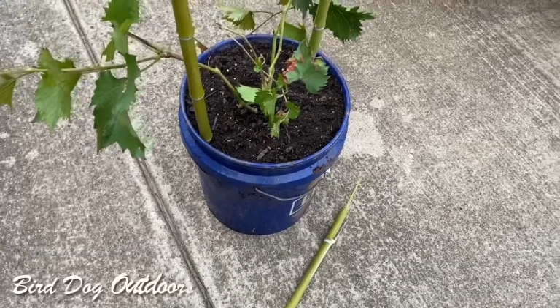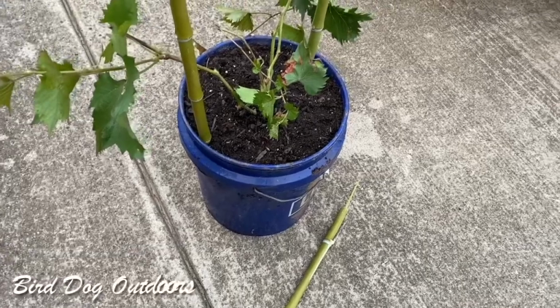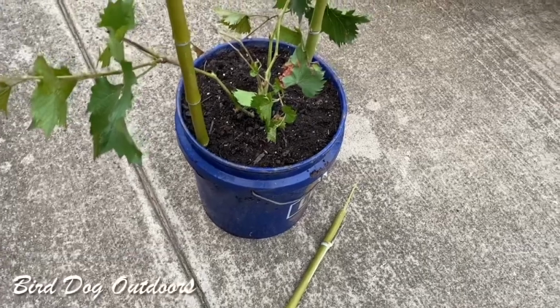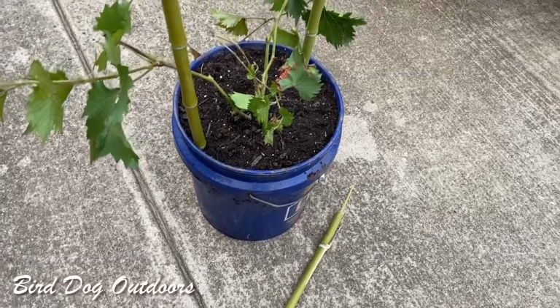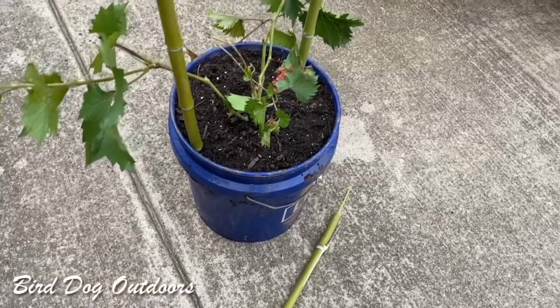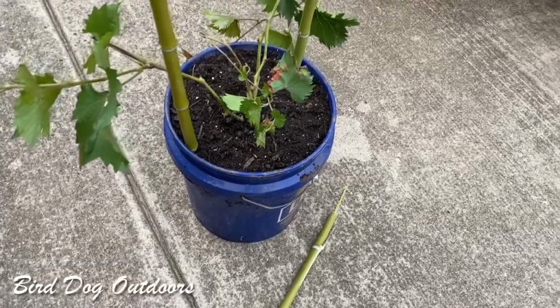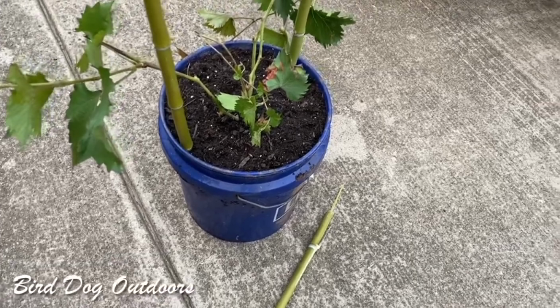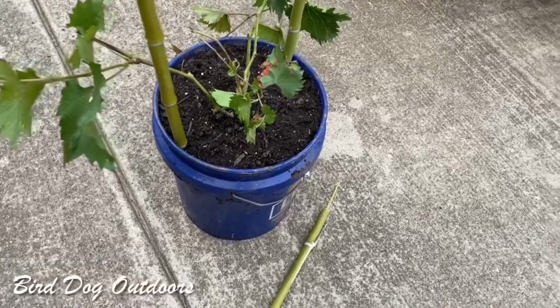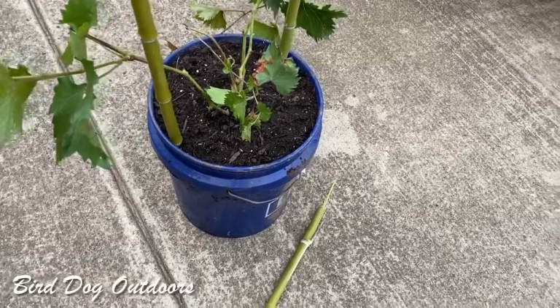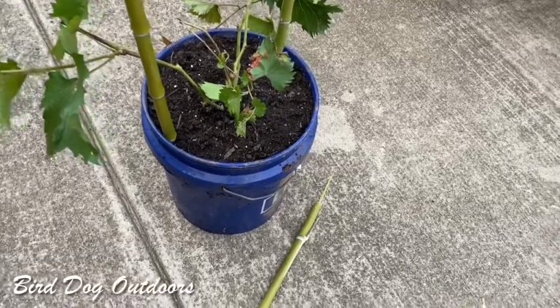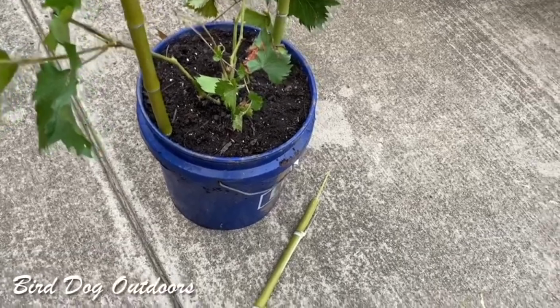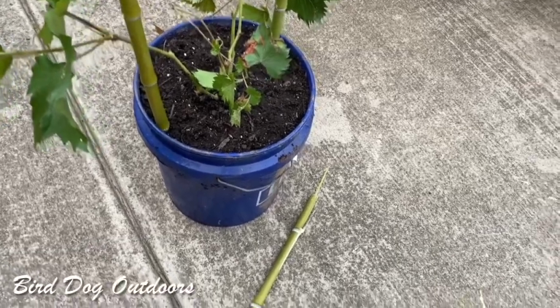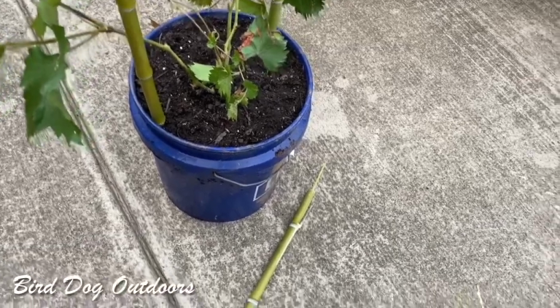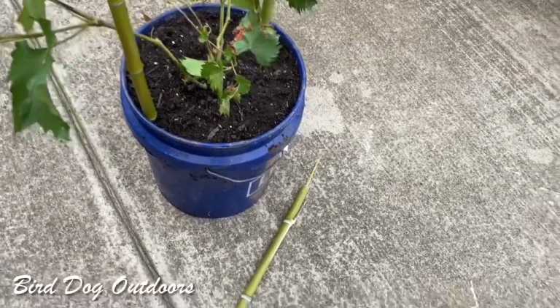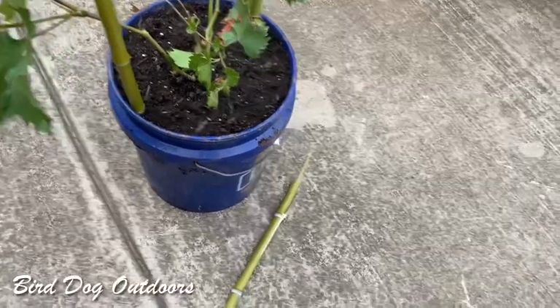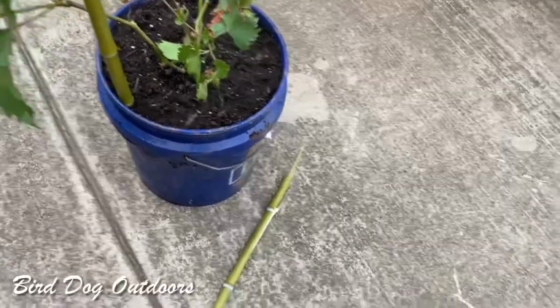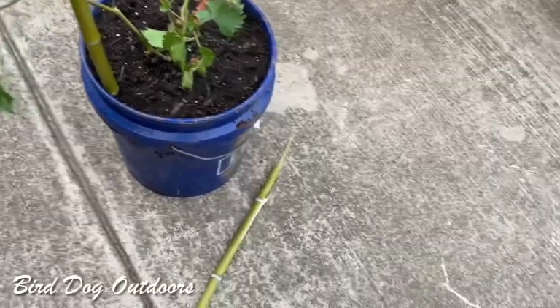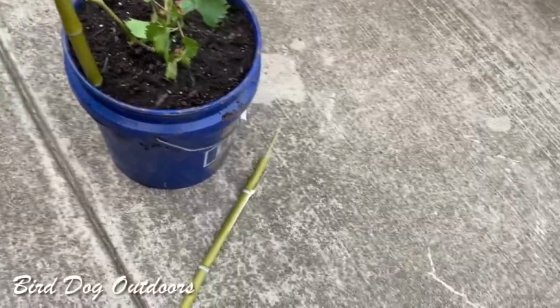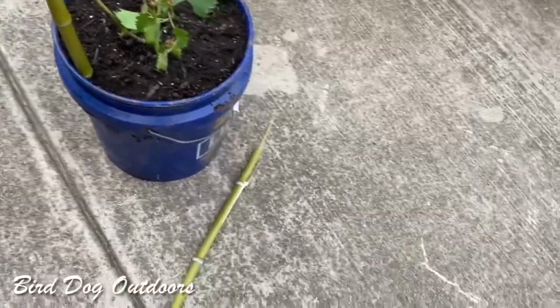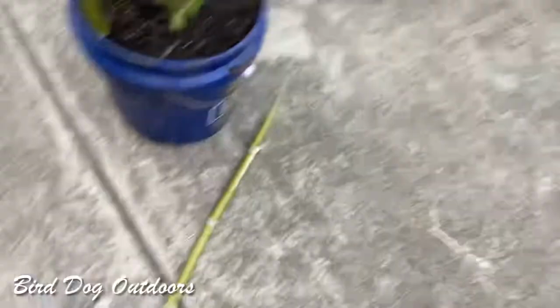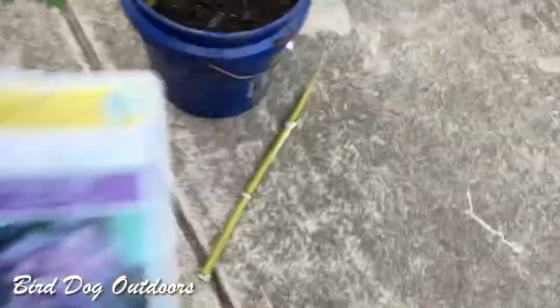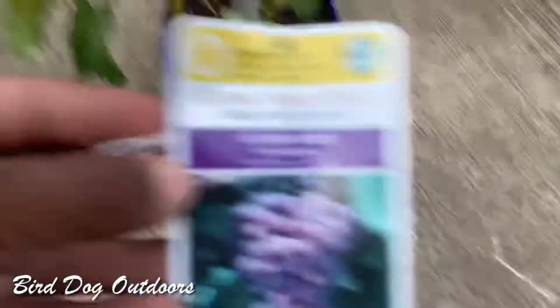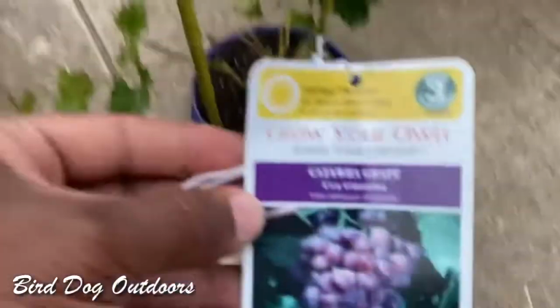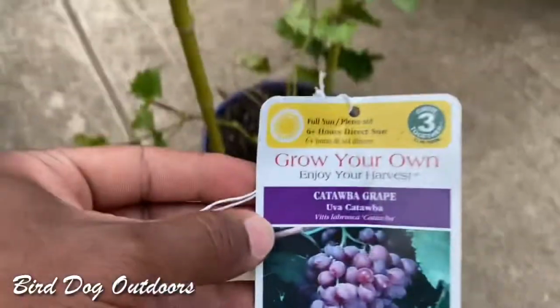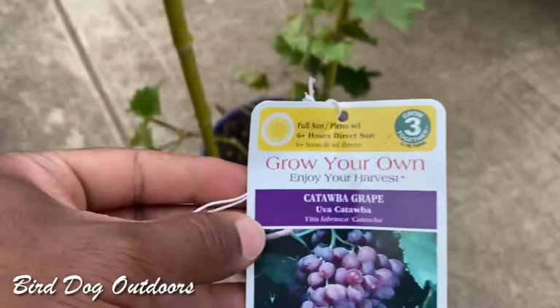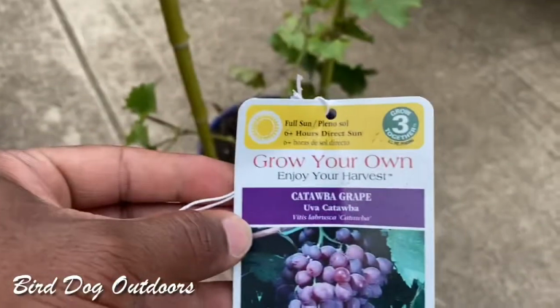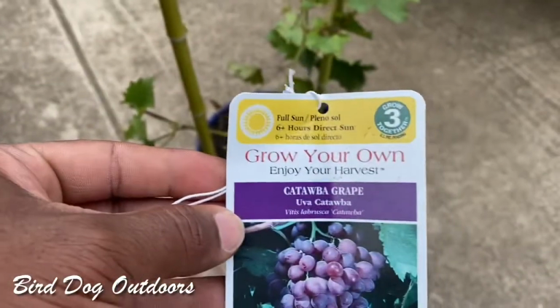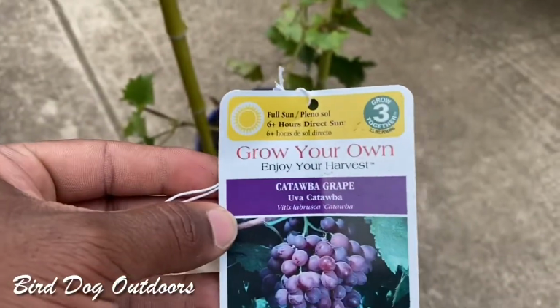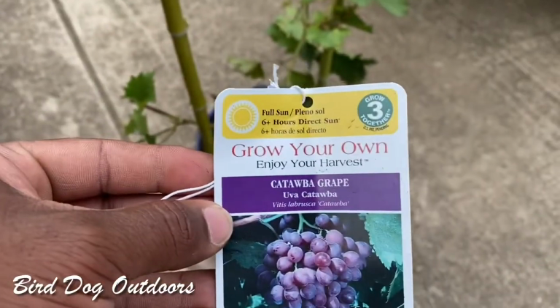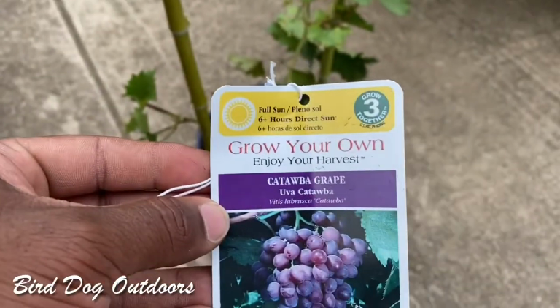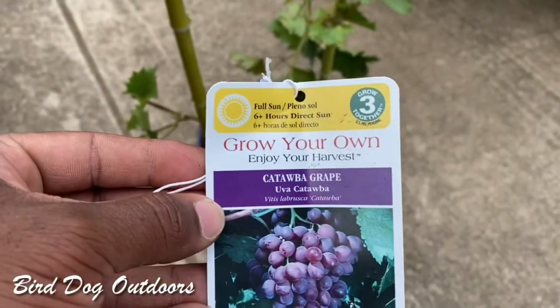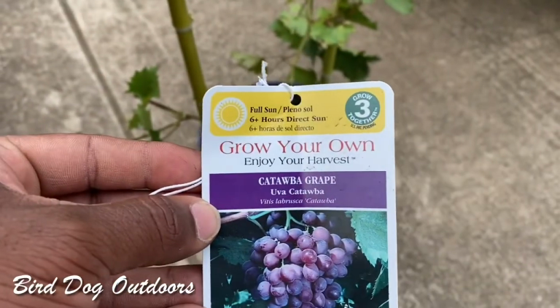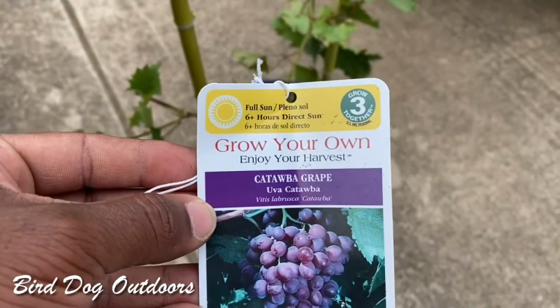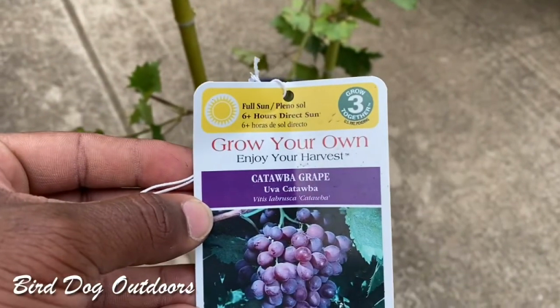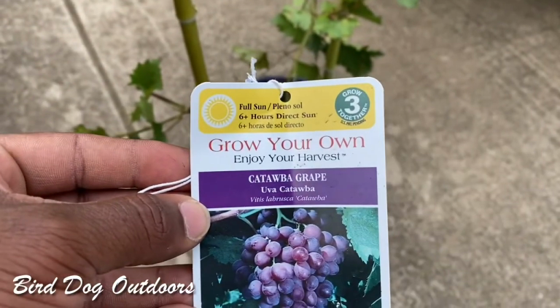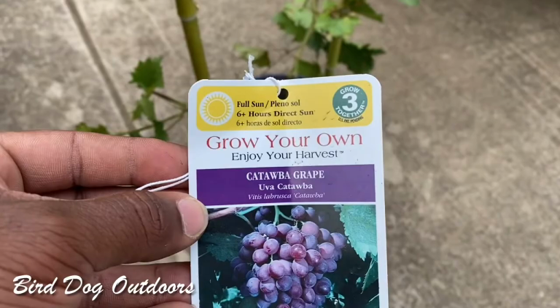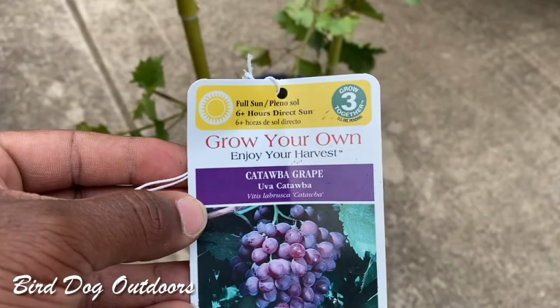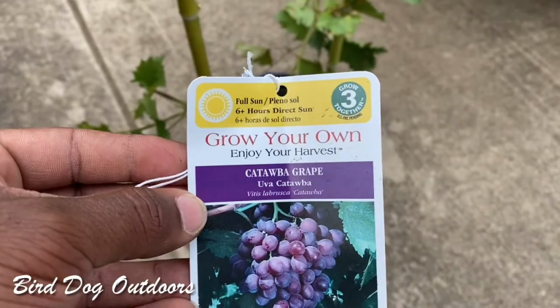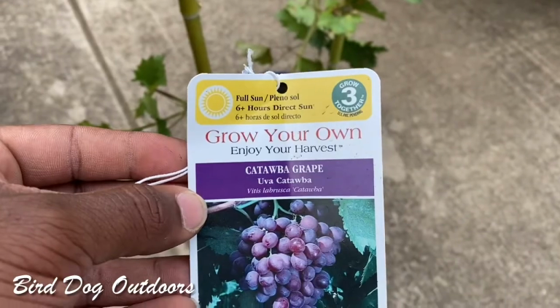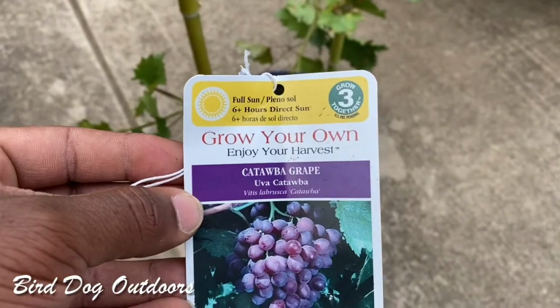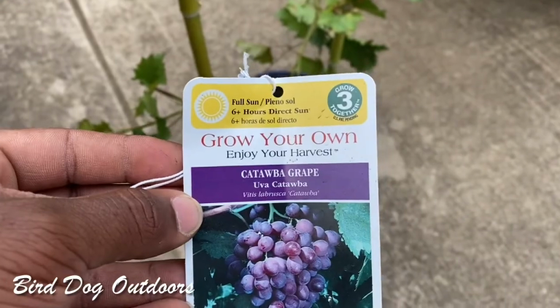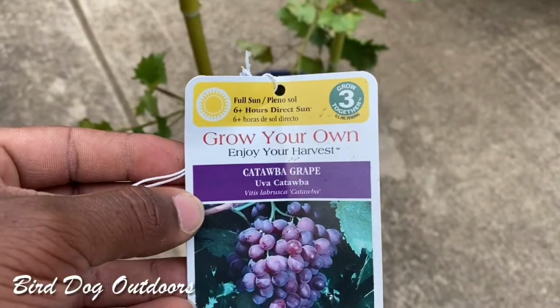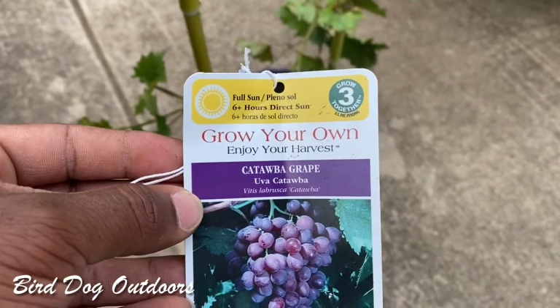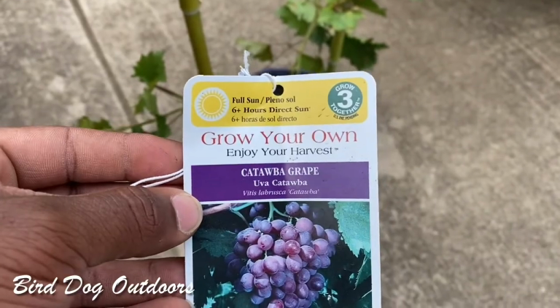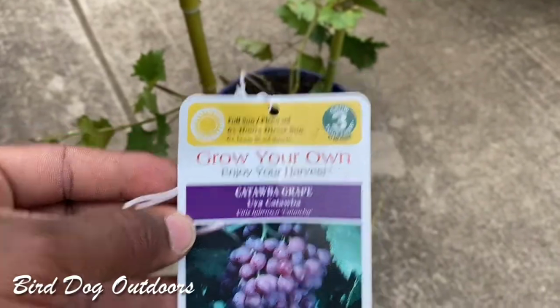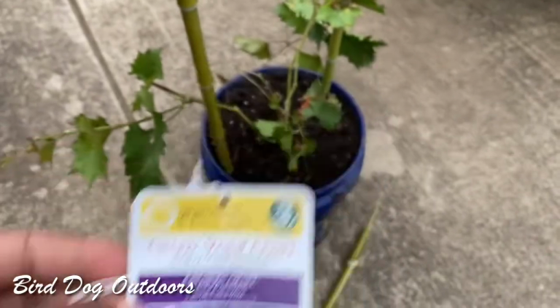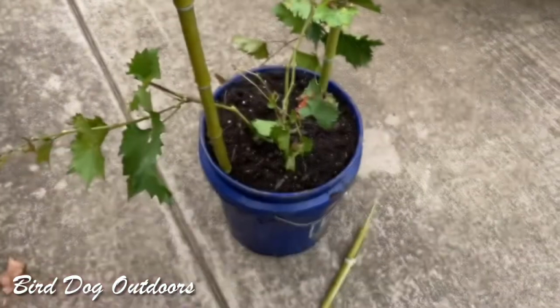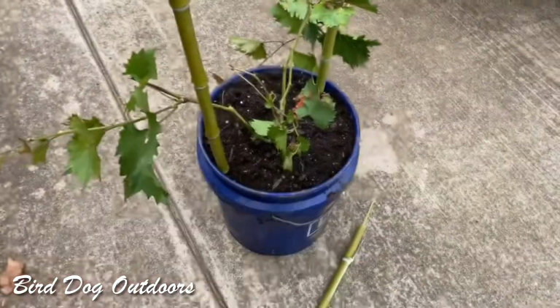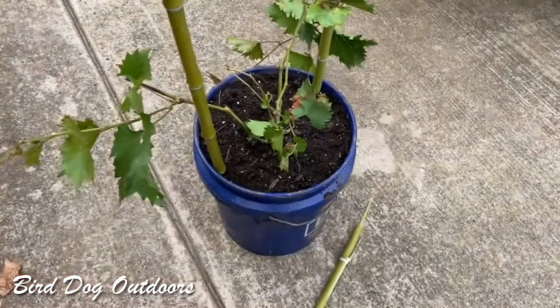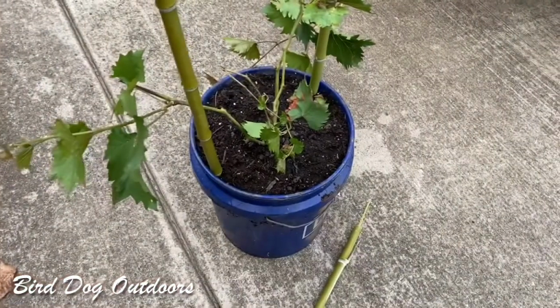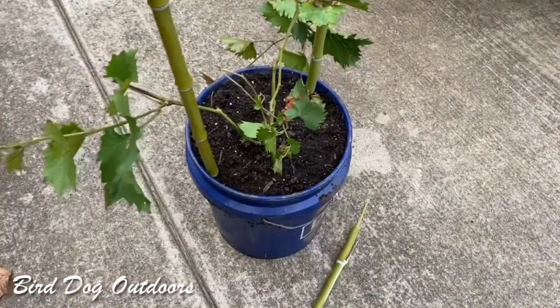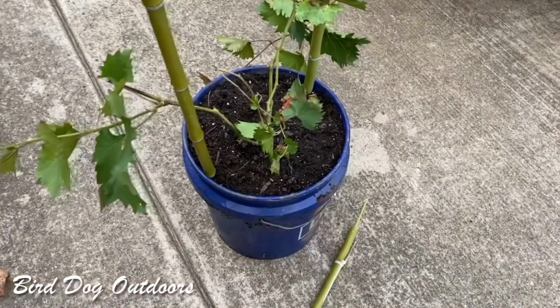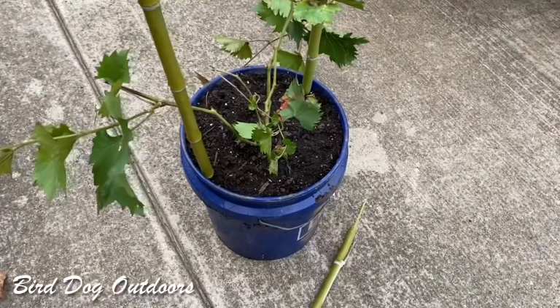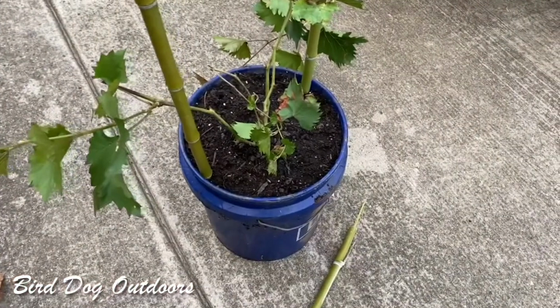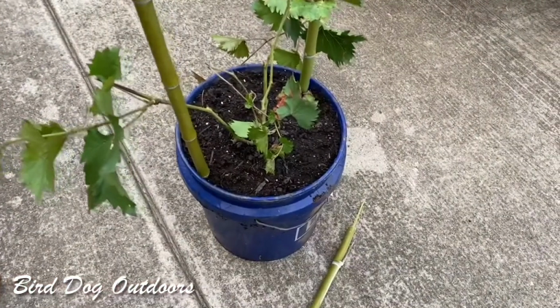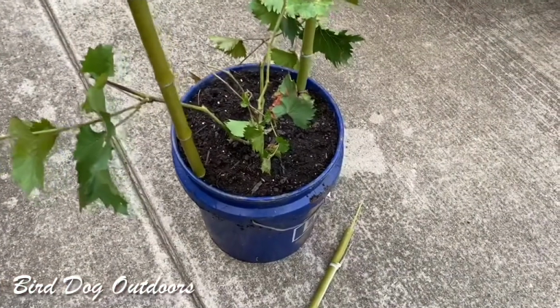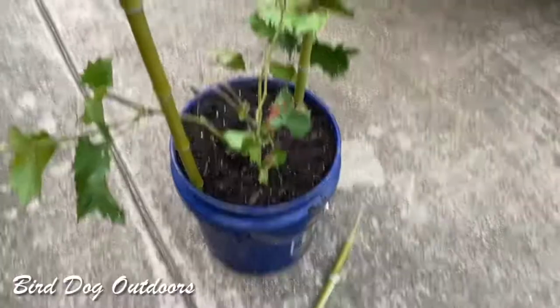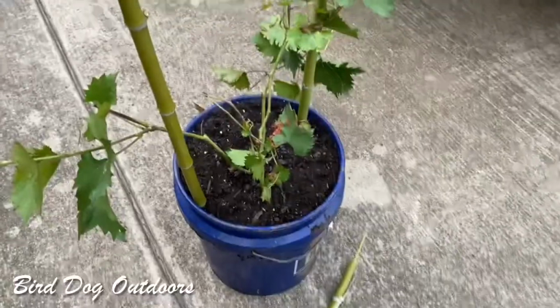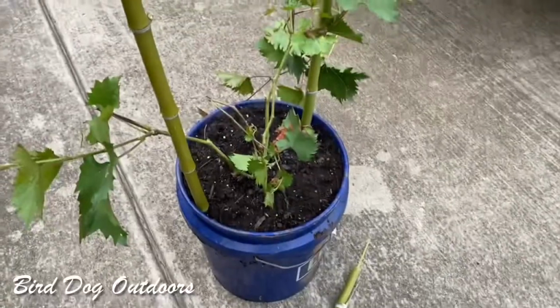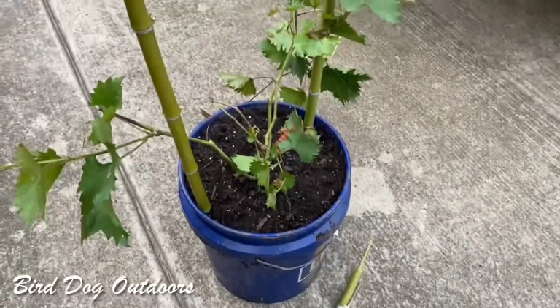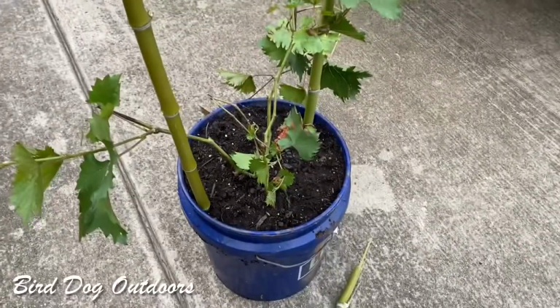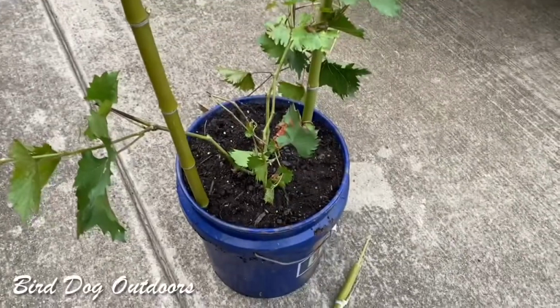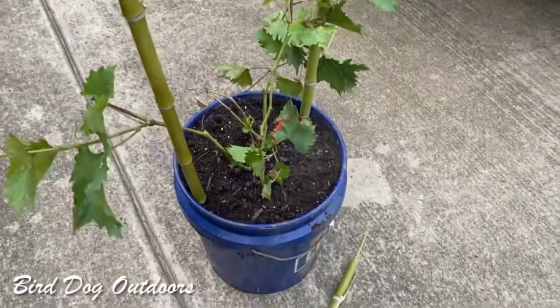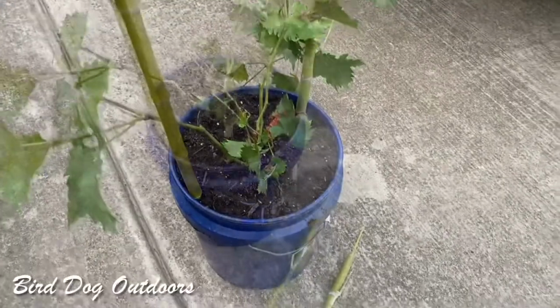All right, bird dog family. We're back again. This time I have a Catawba grape vine. Put it in a bucket.